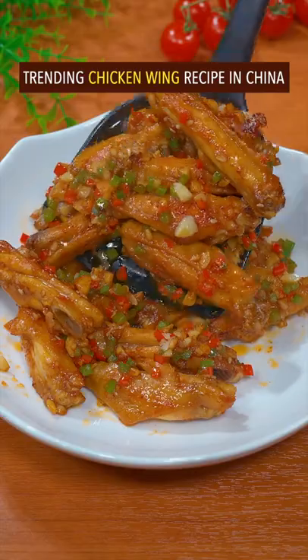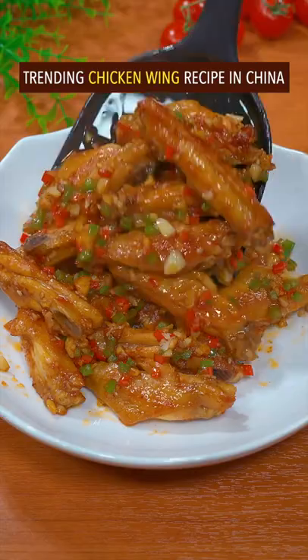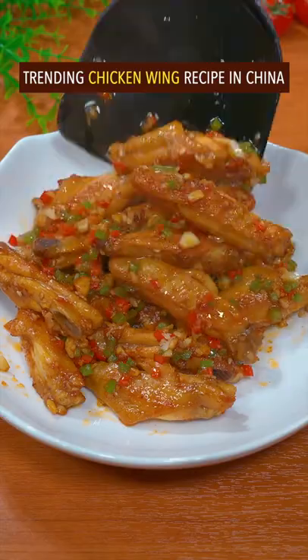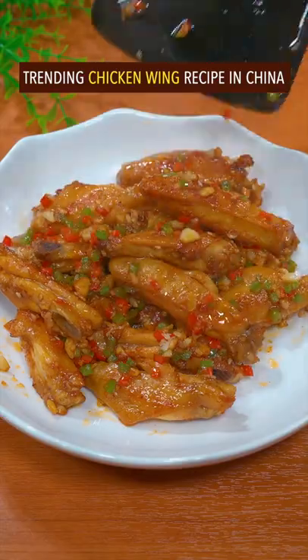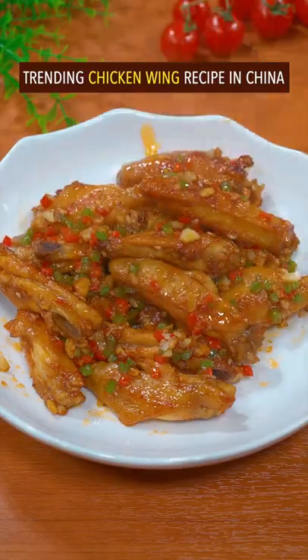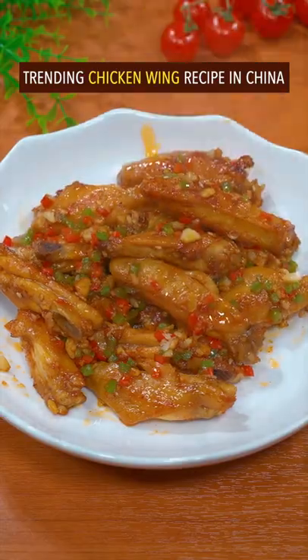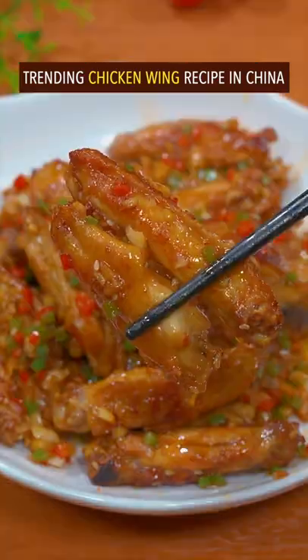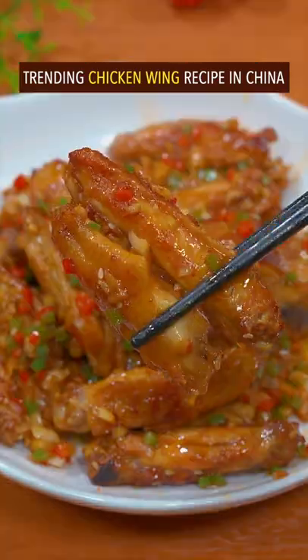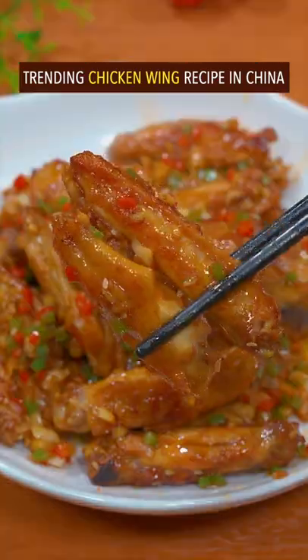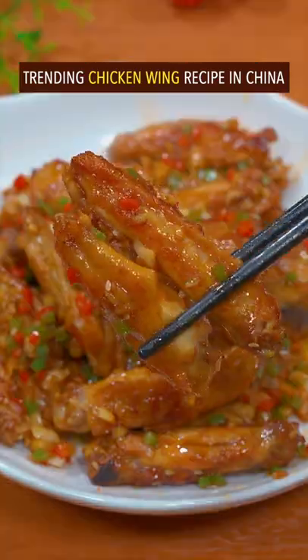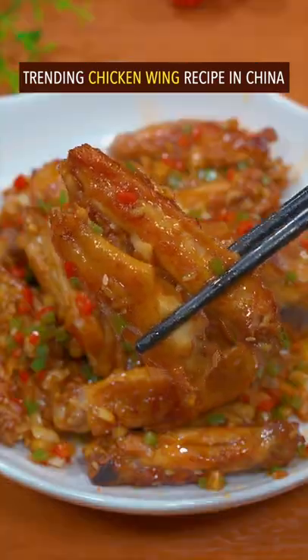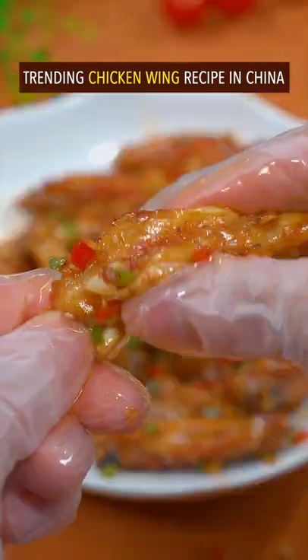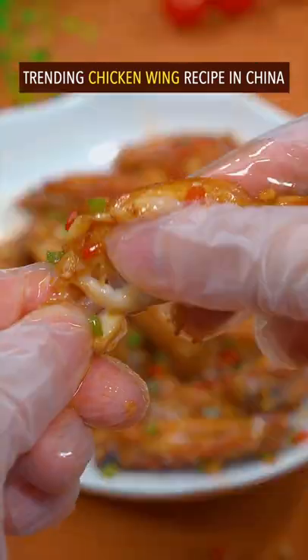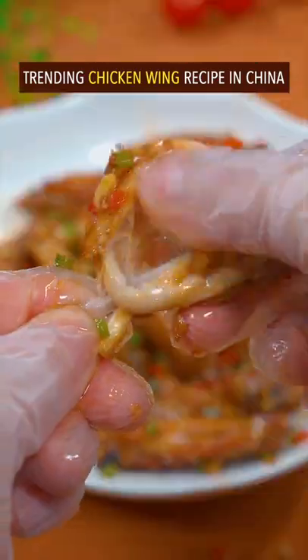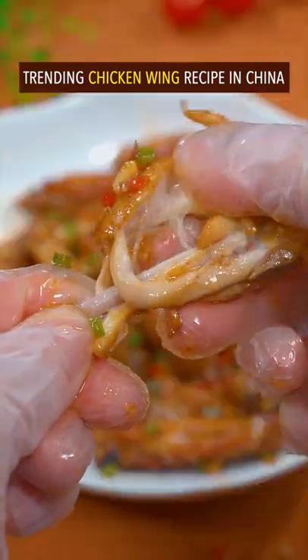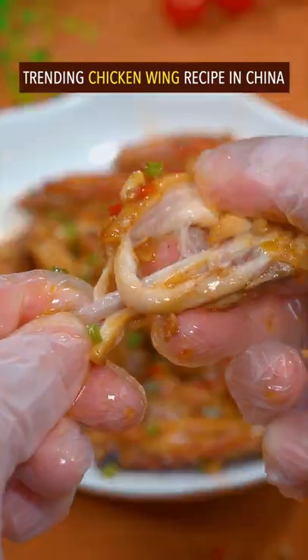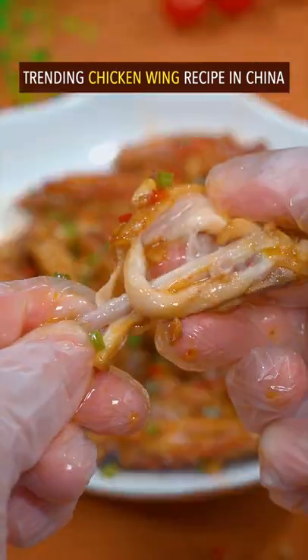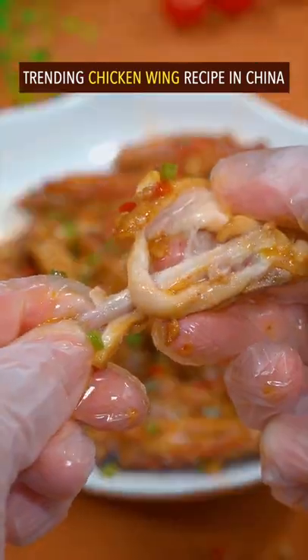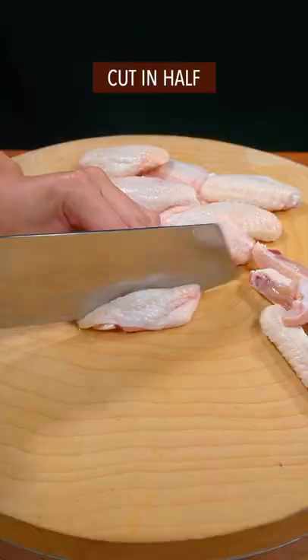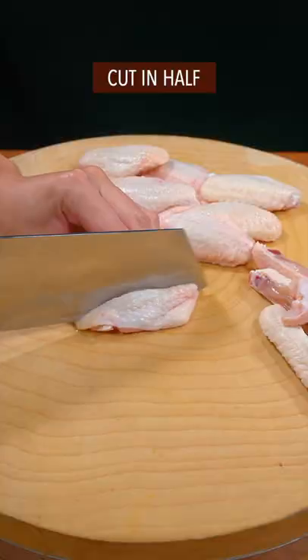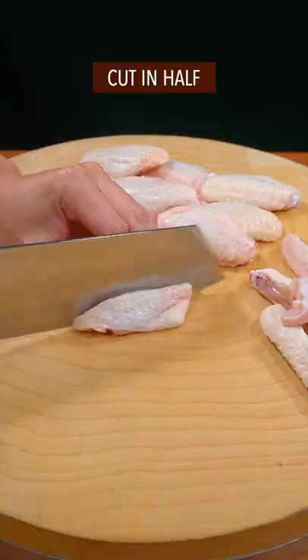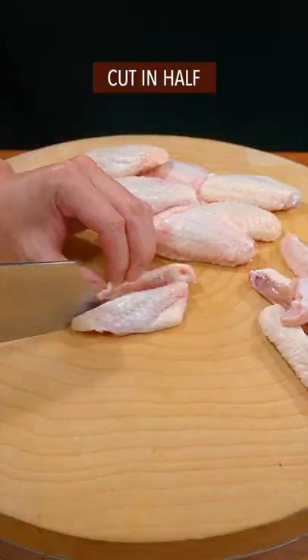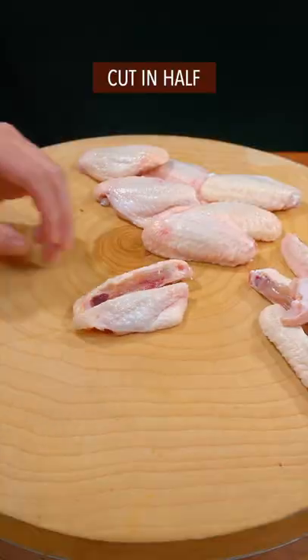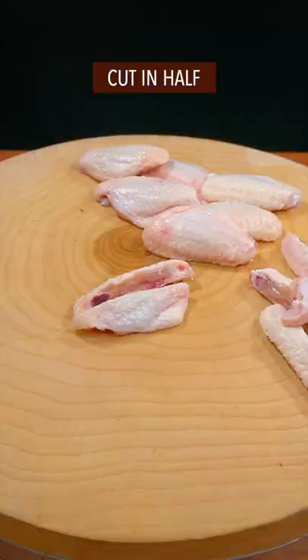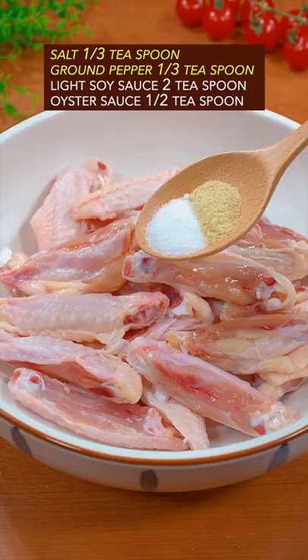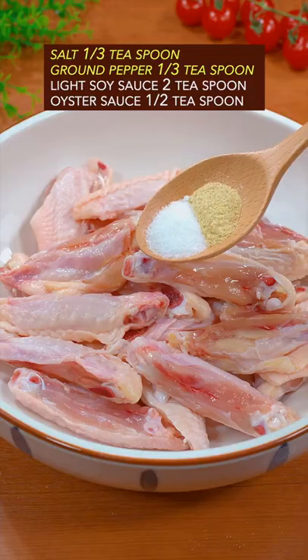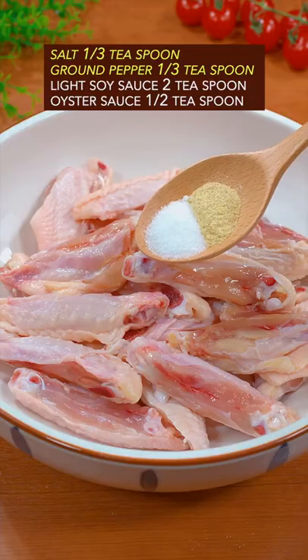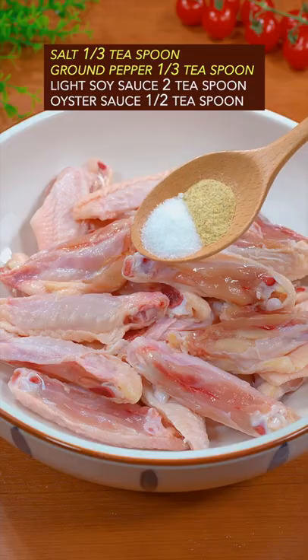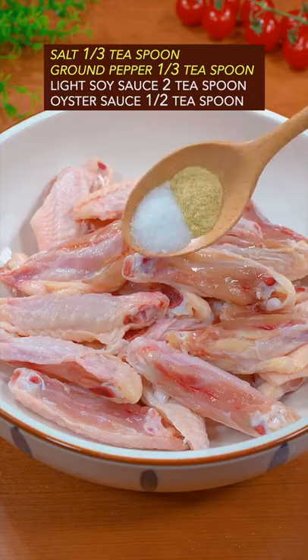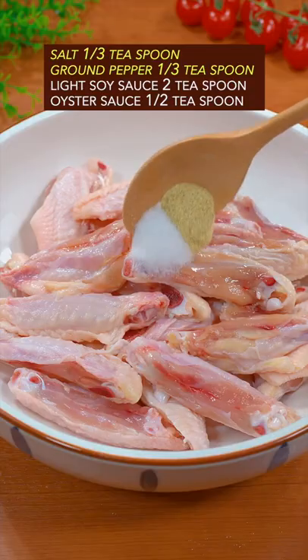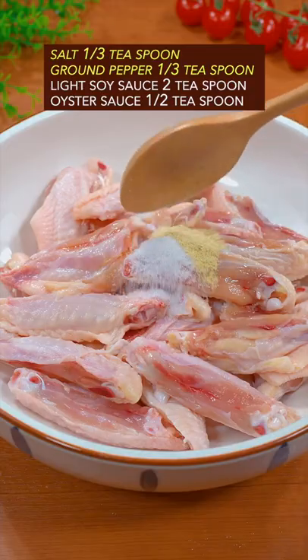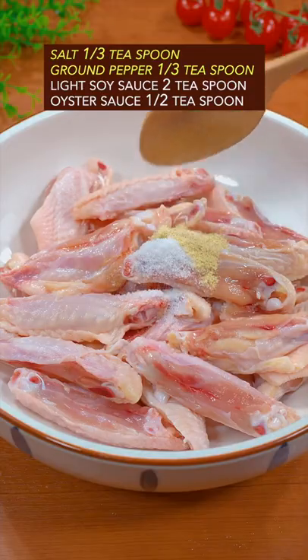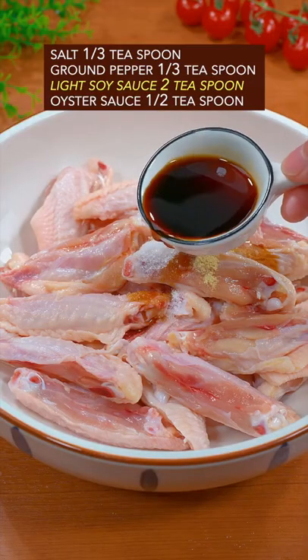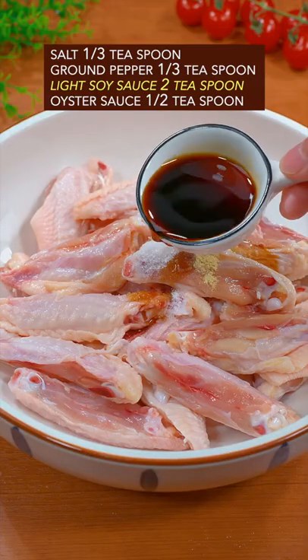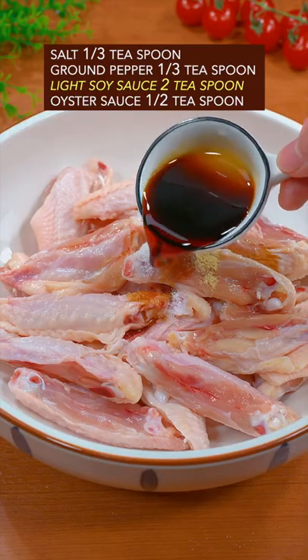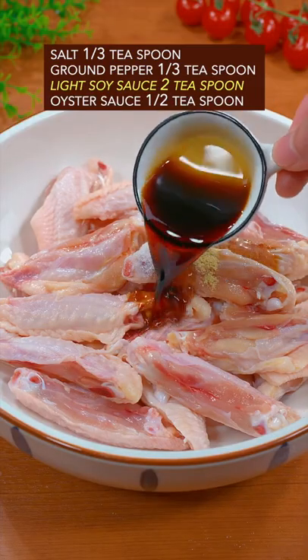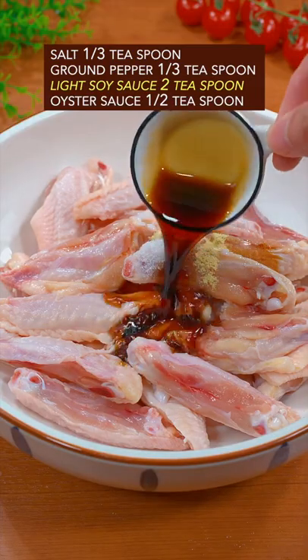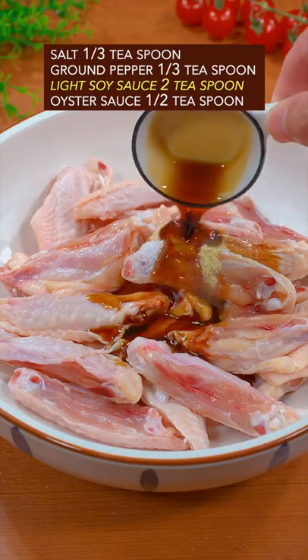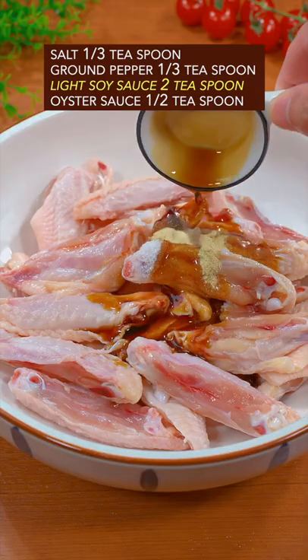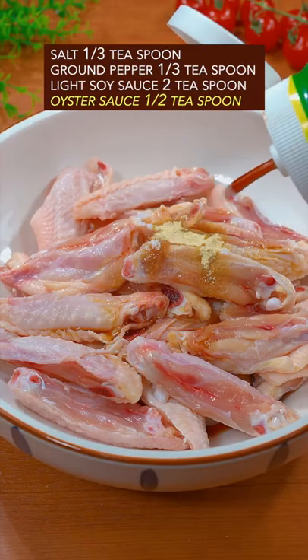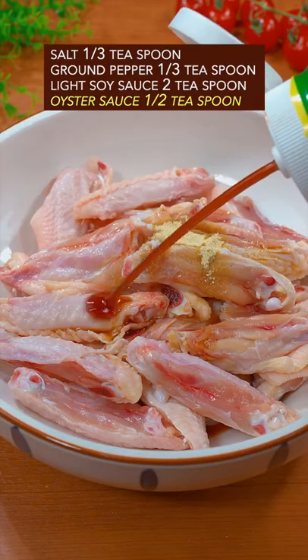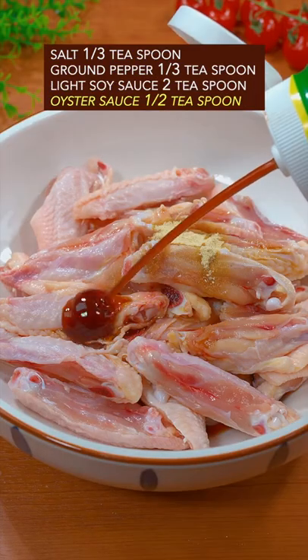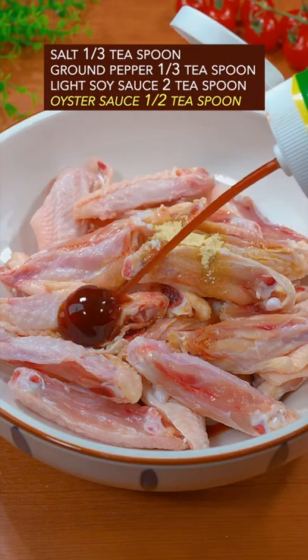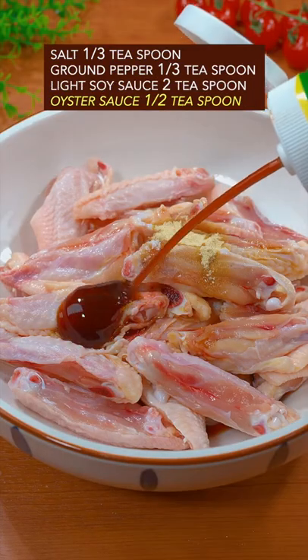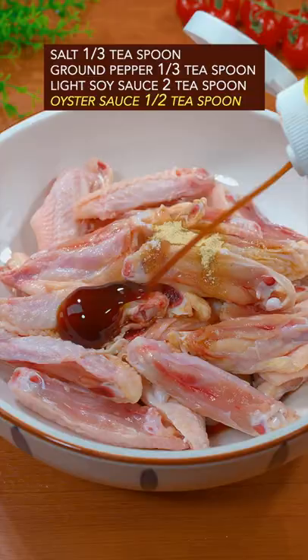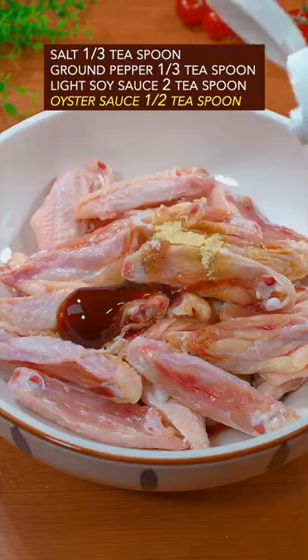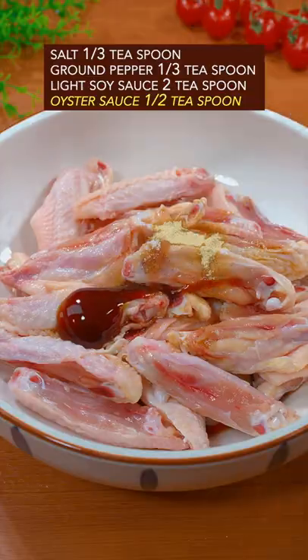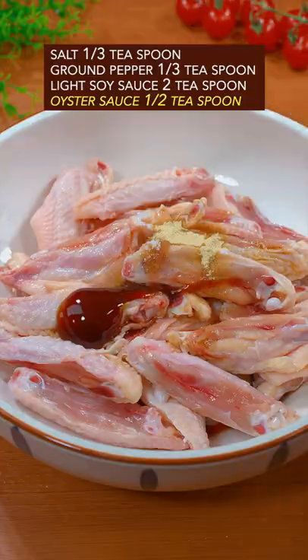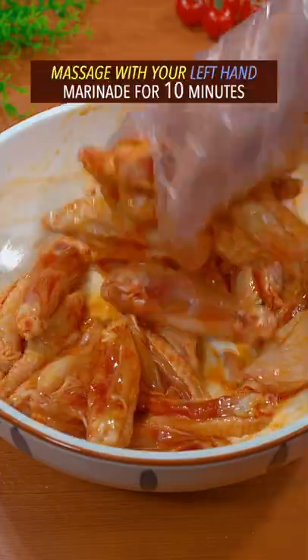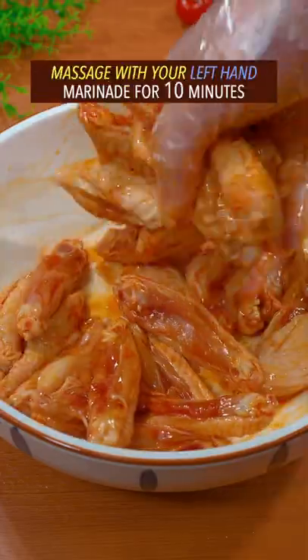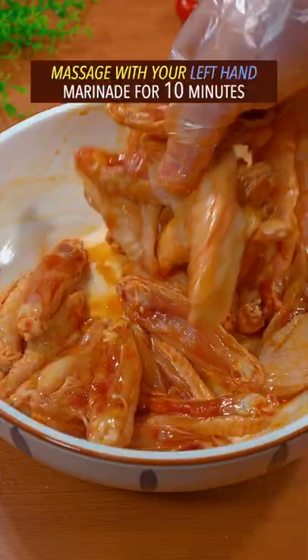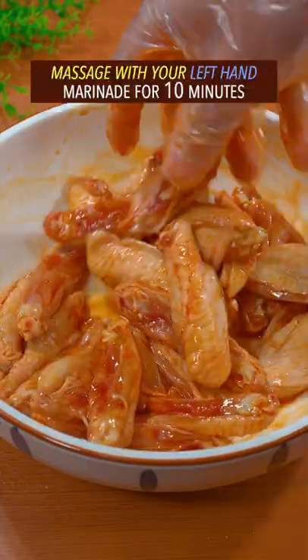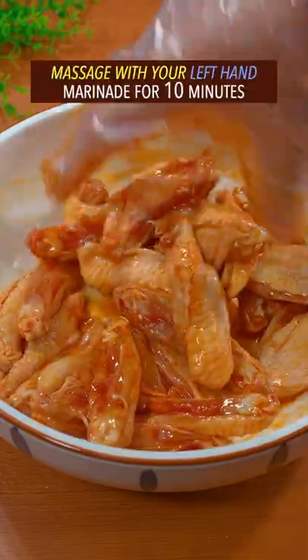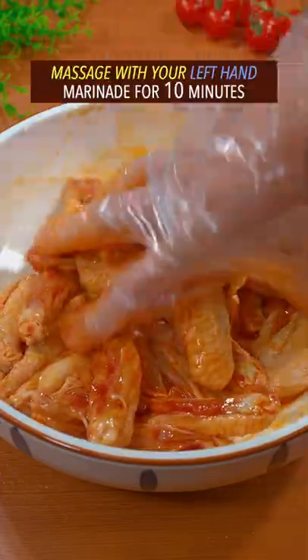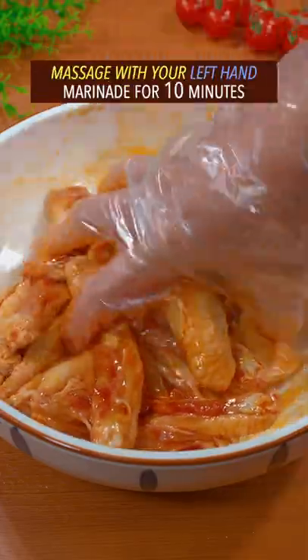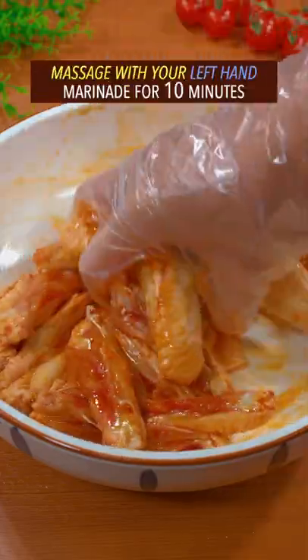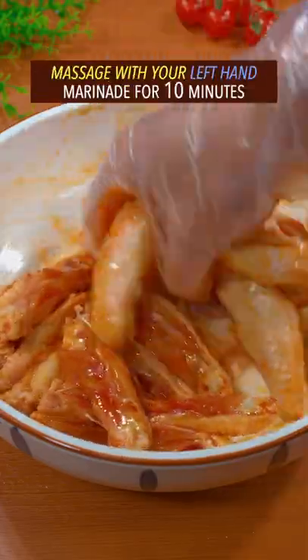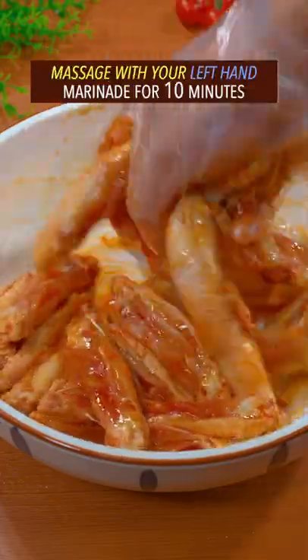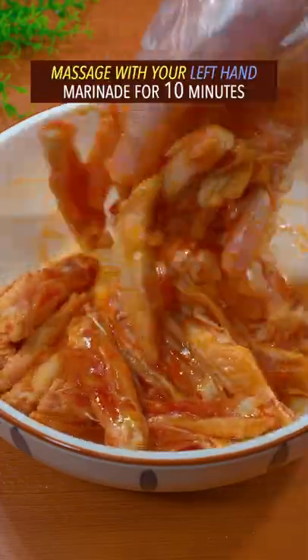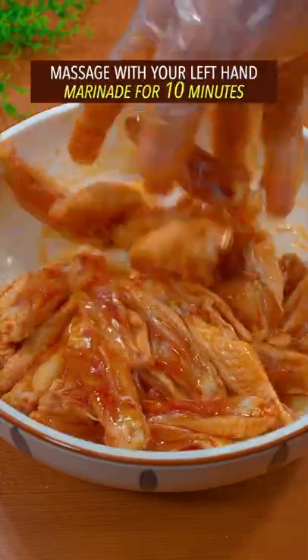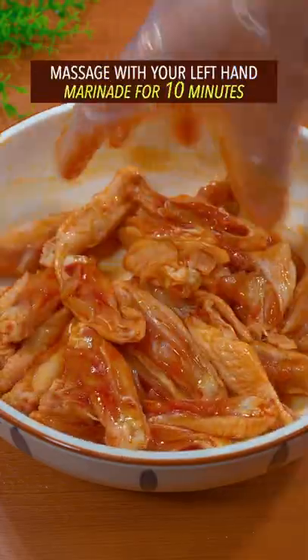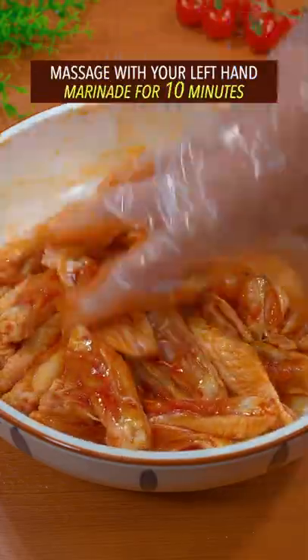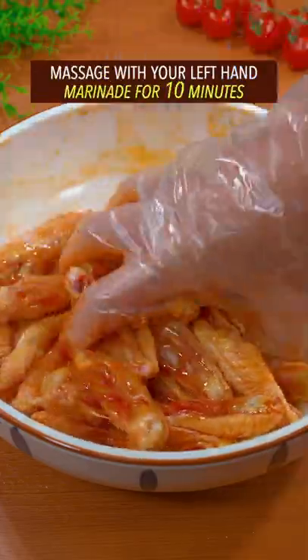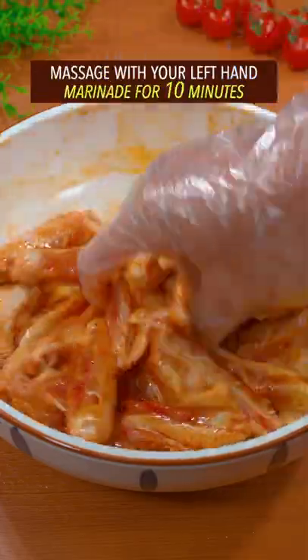Trending chicken wing recipe in China. Cut in half. Salt, ground pepper, light soy sauce, oyster sauce. Massage with your left hand. Marinate.